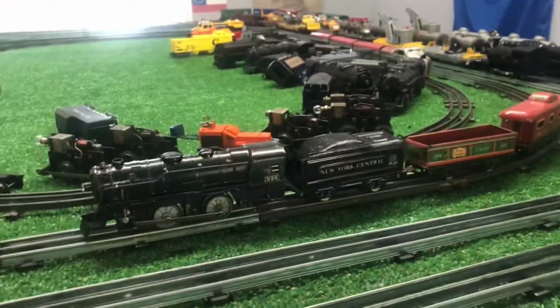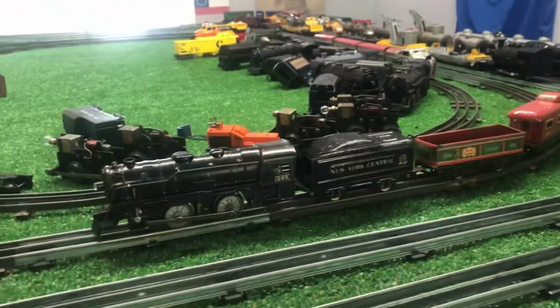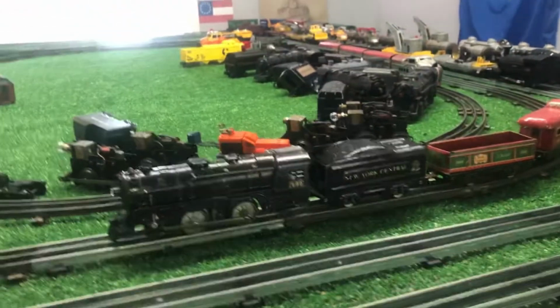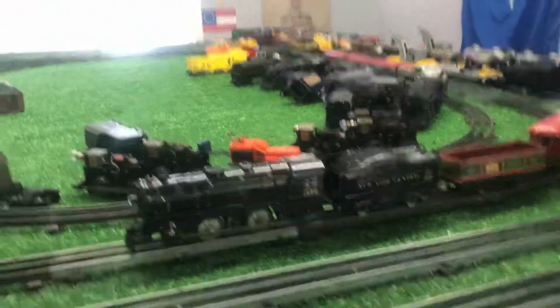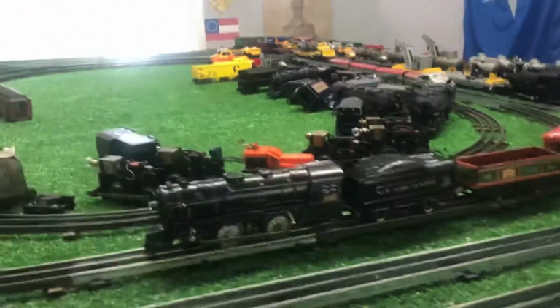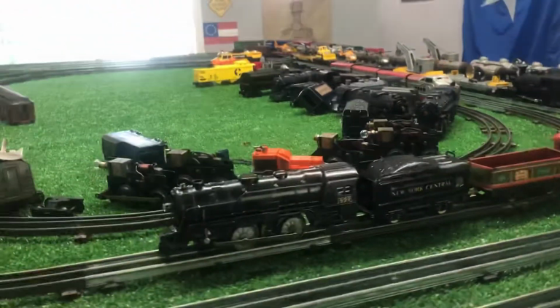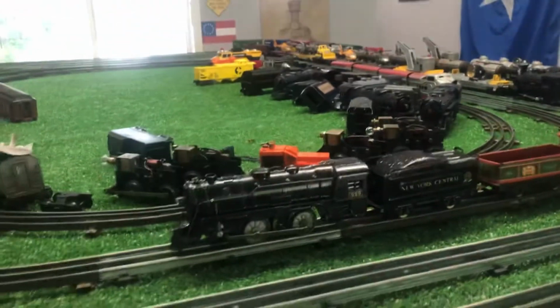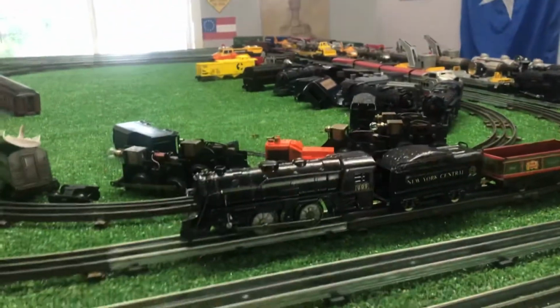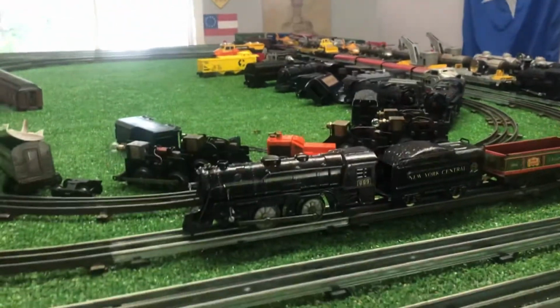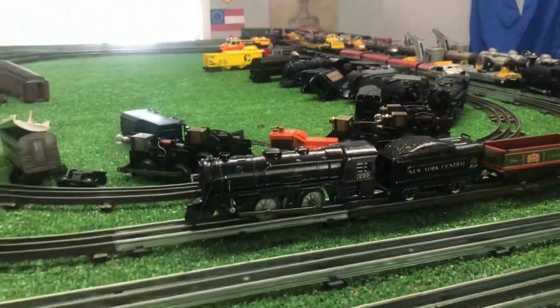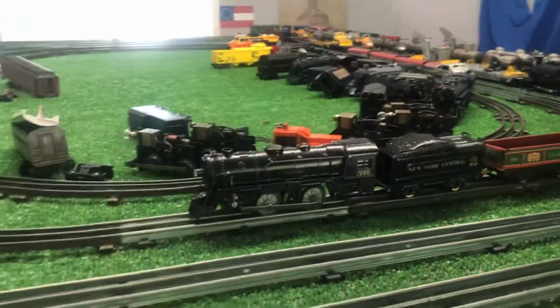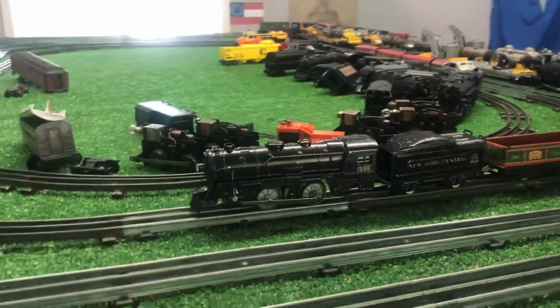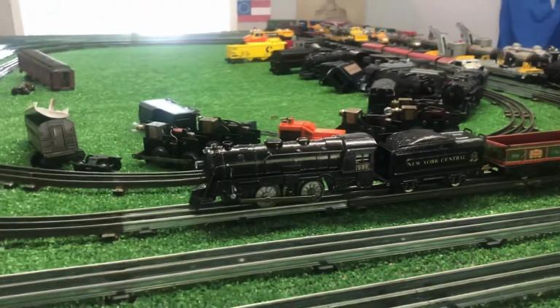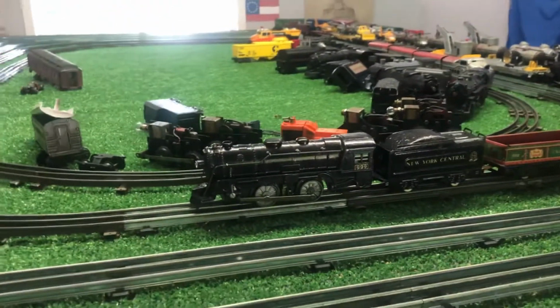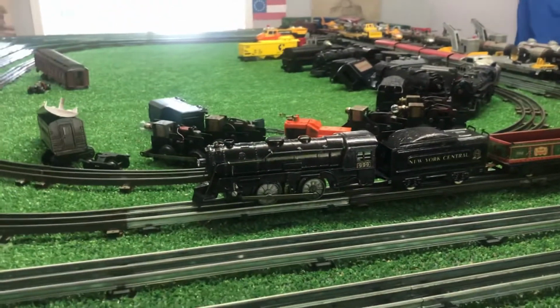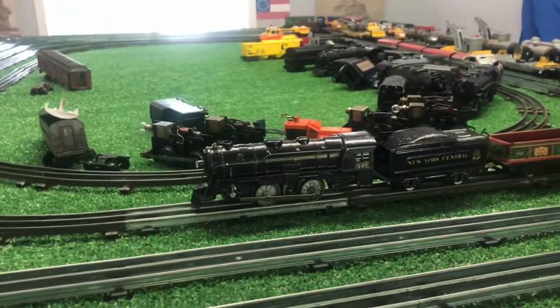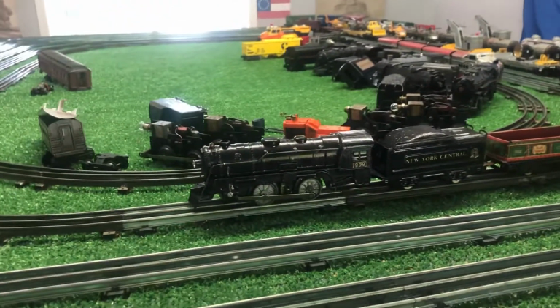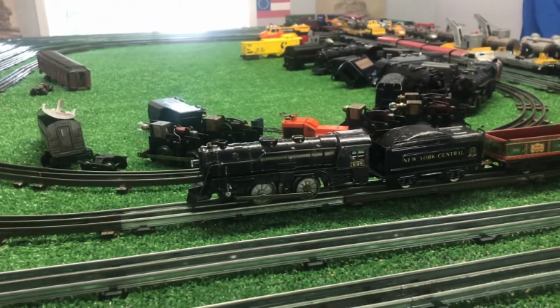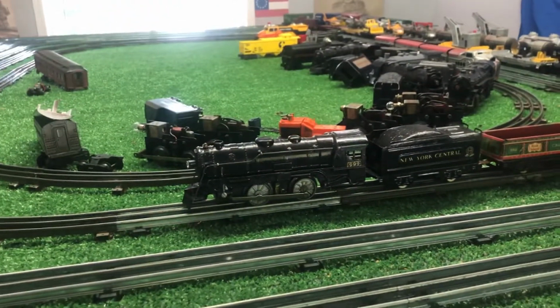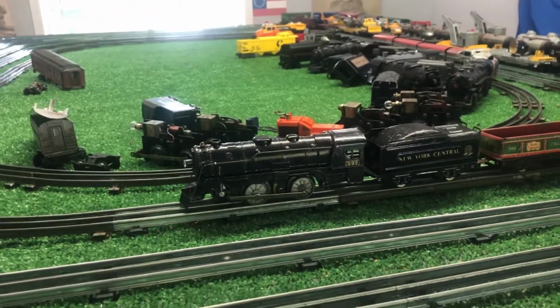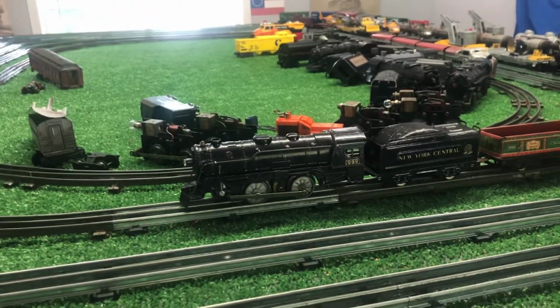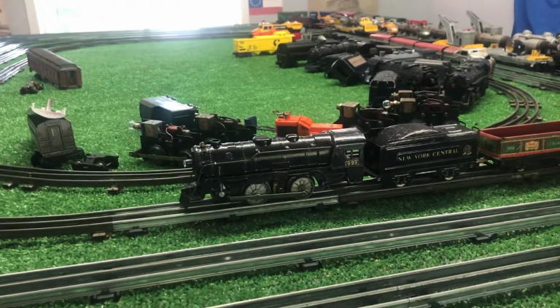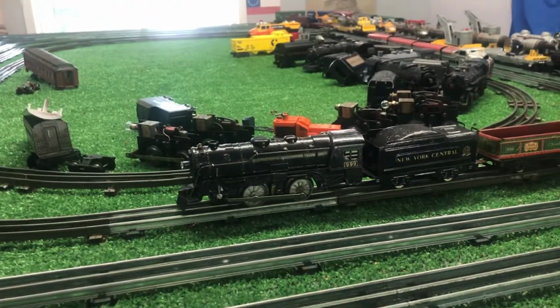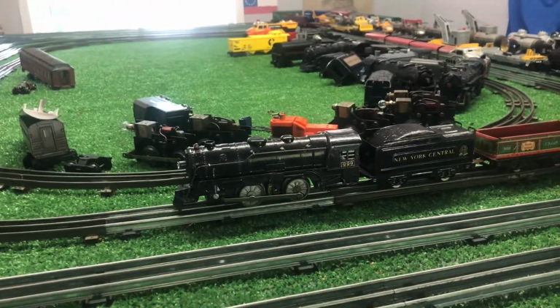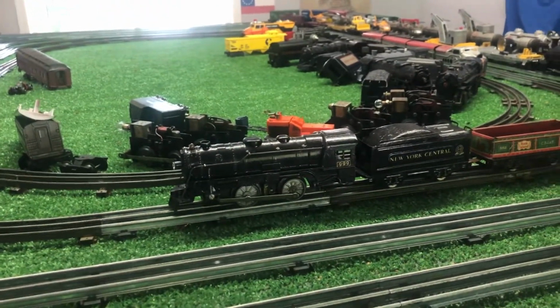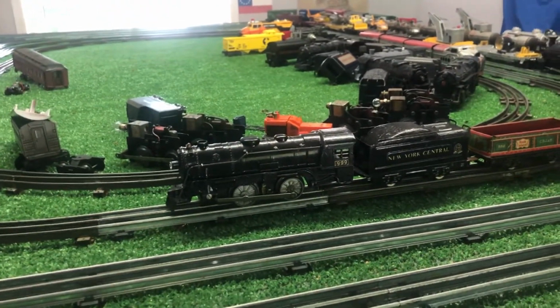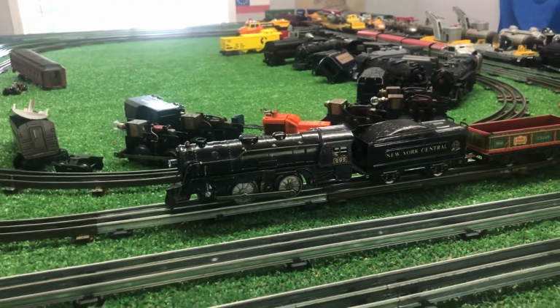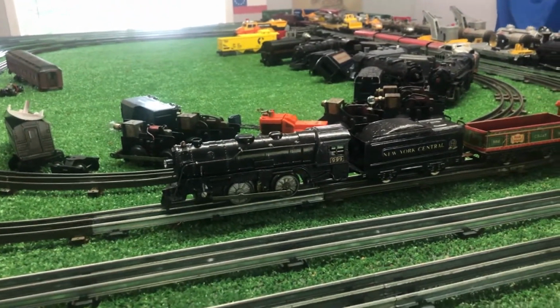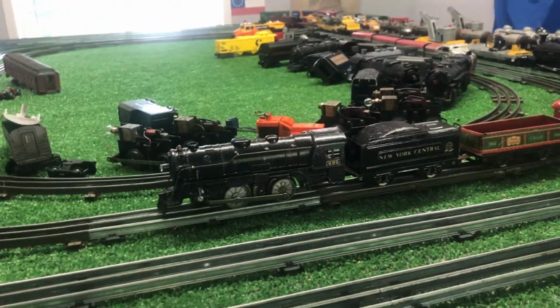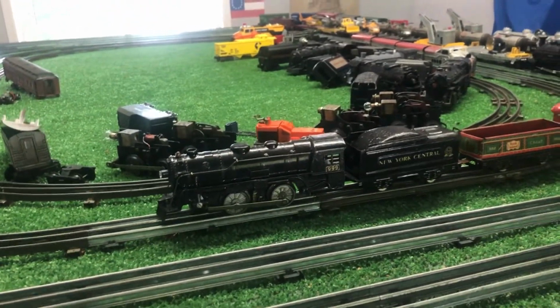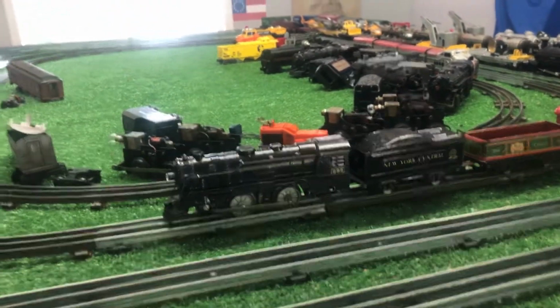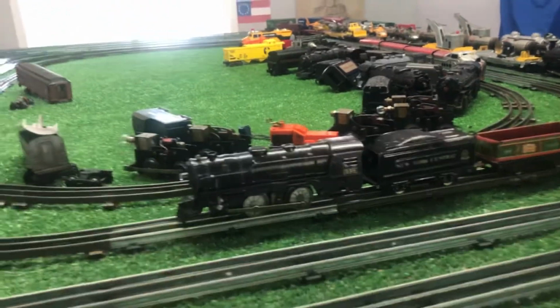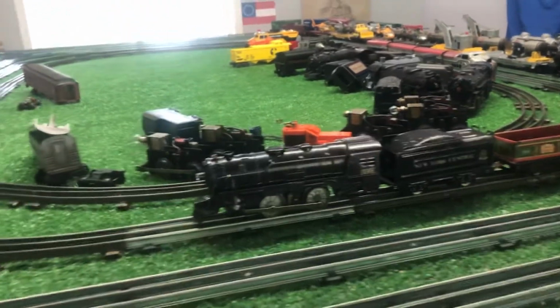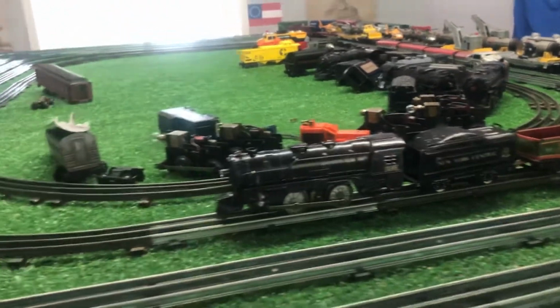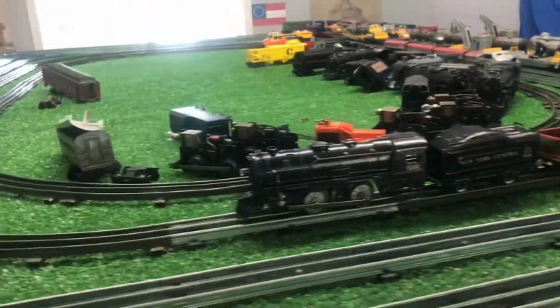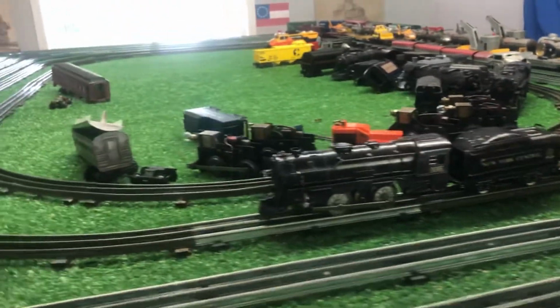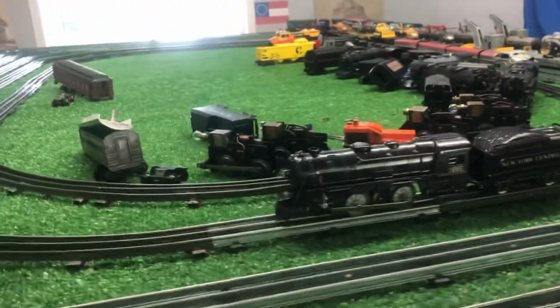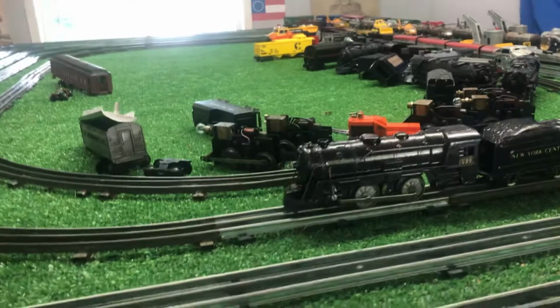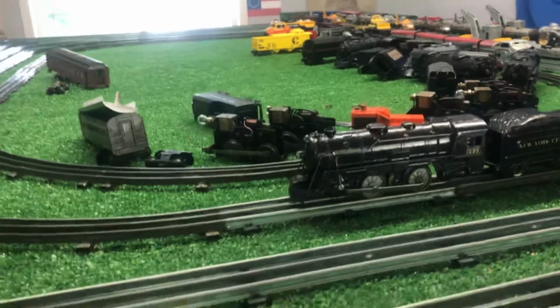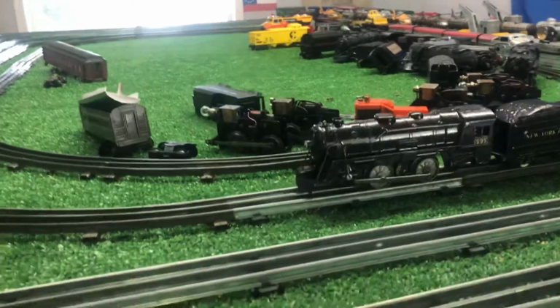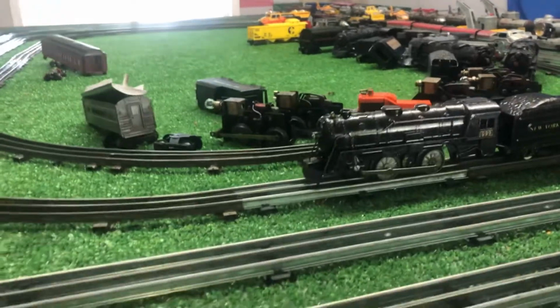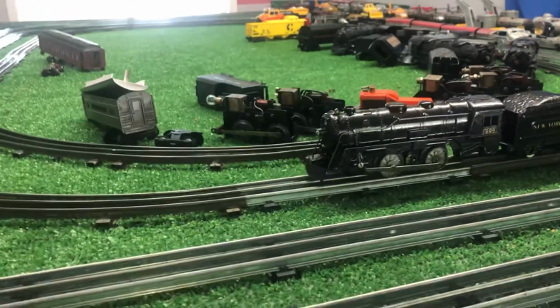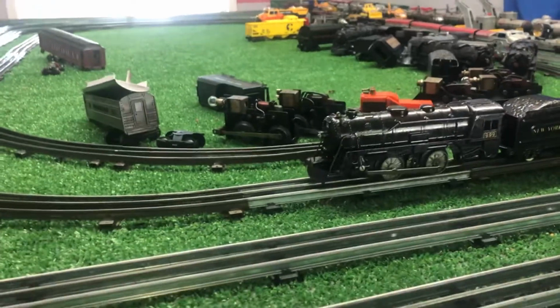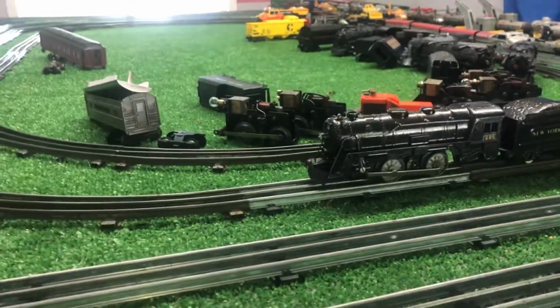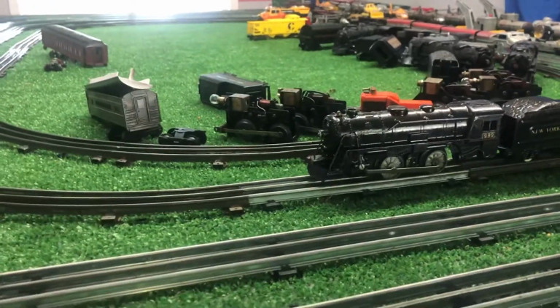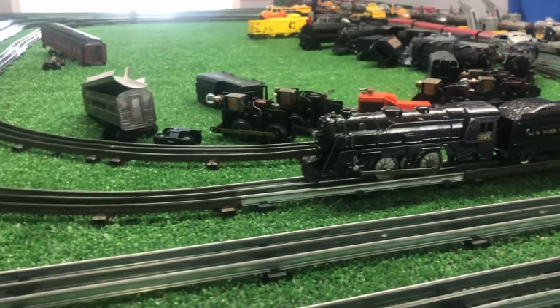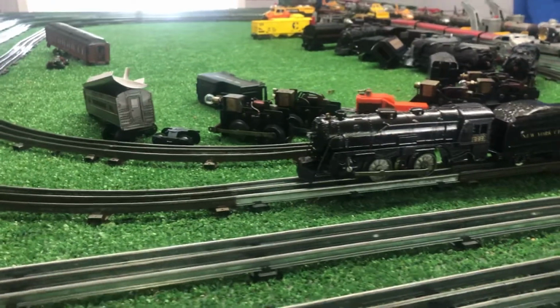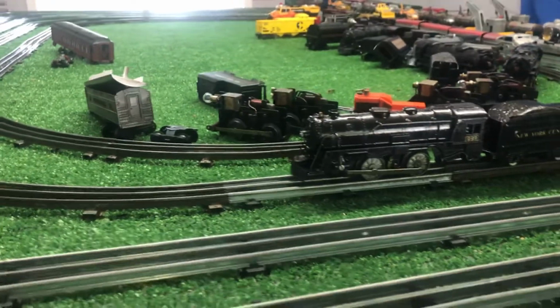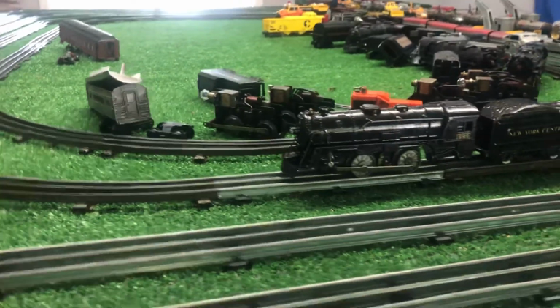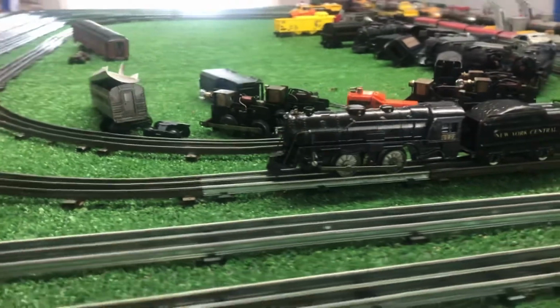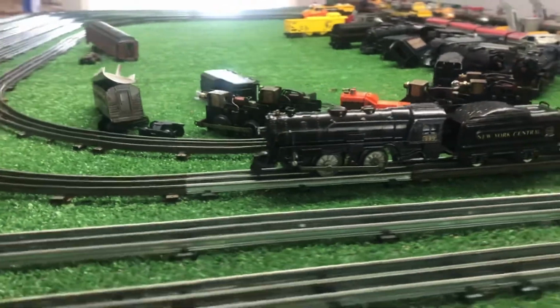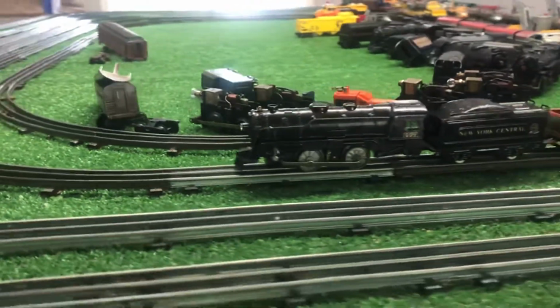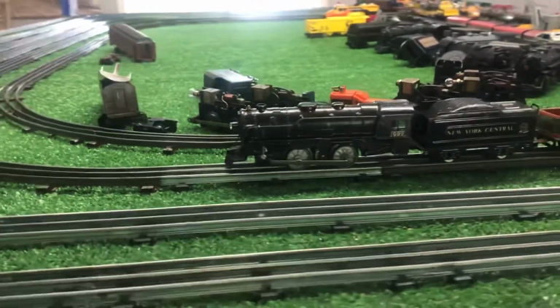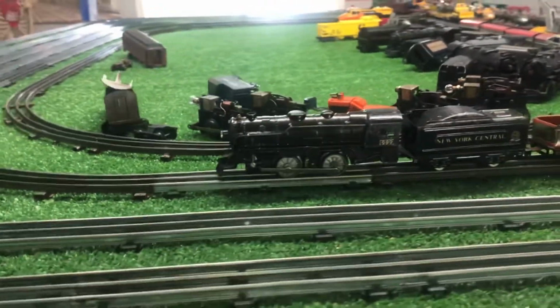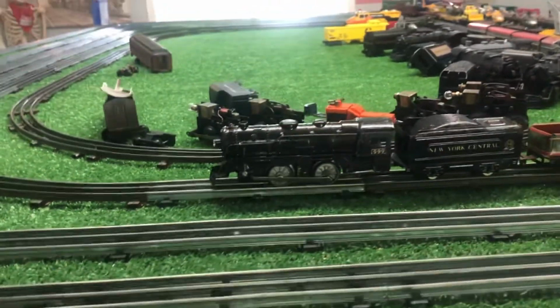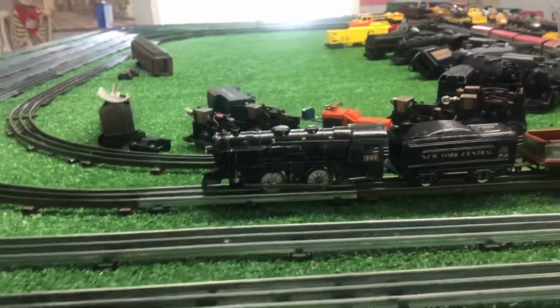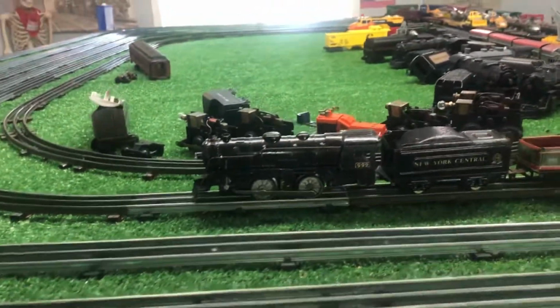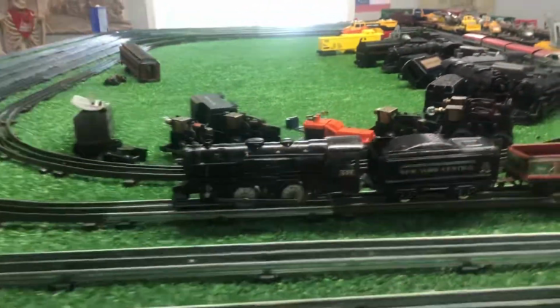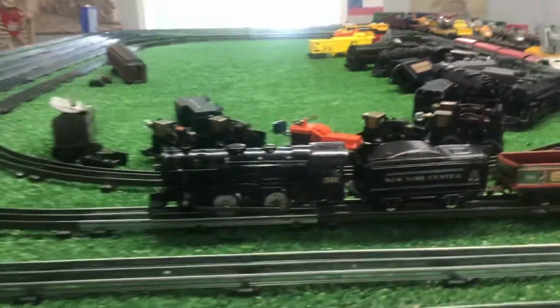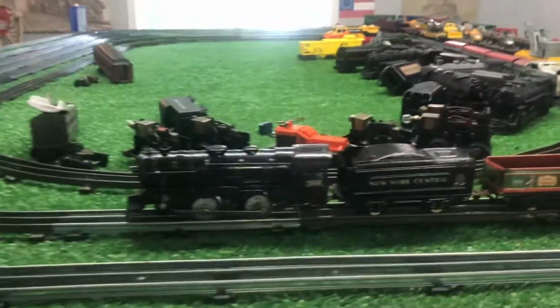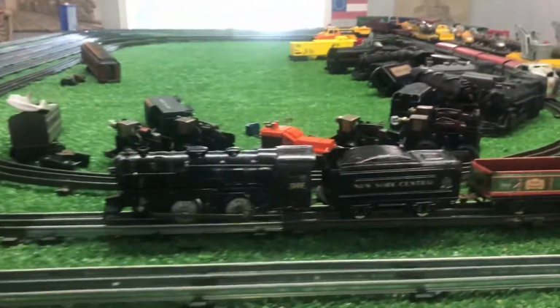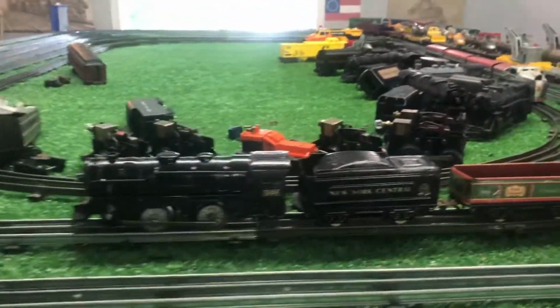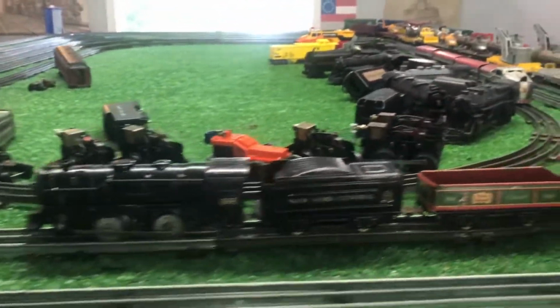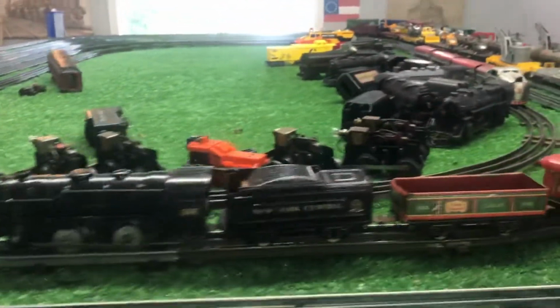Greetings, Benjamin J. from Ben's Trains with another in the series. A follow-up on that pre-war 999 that arrived today.